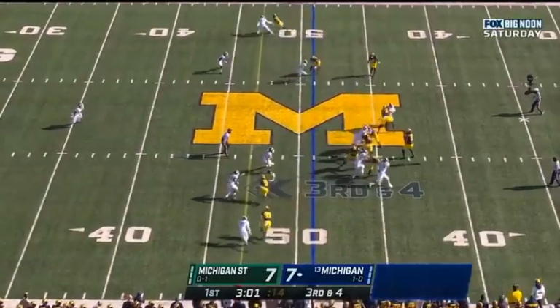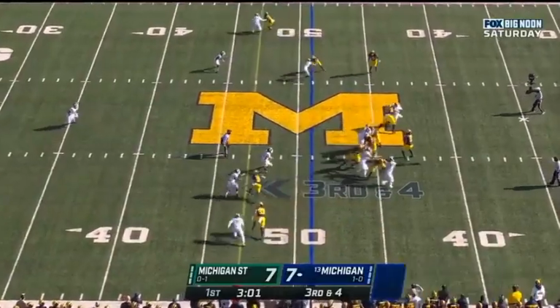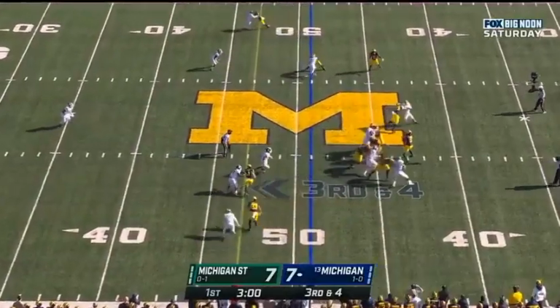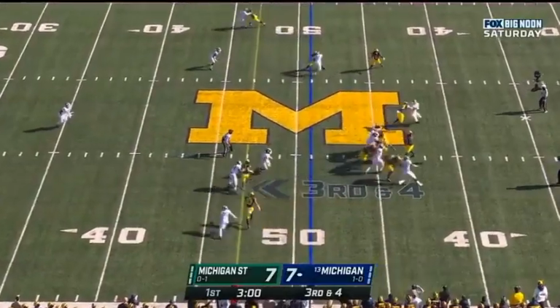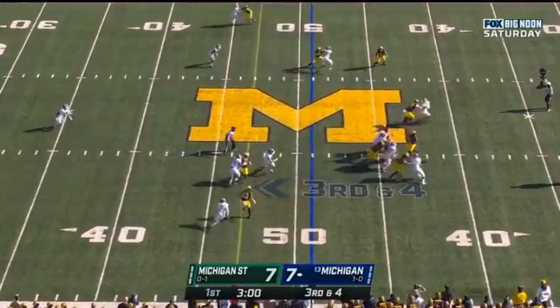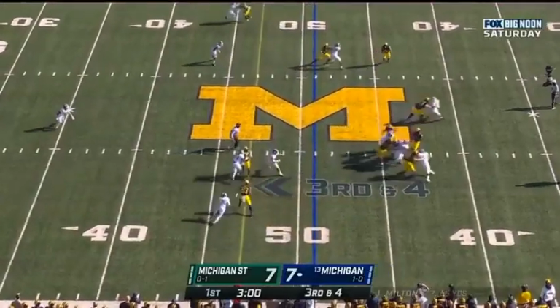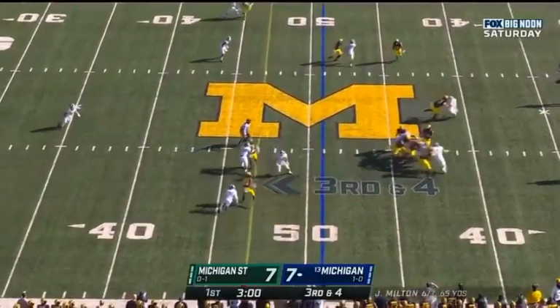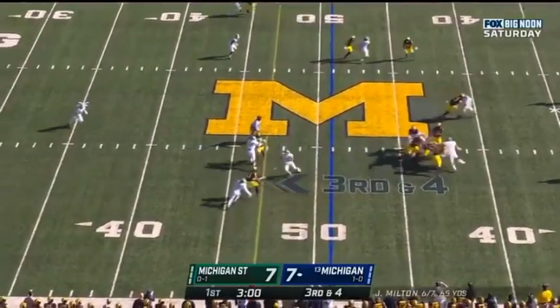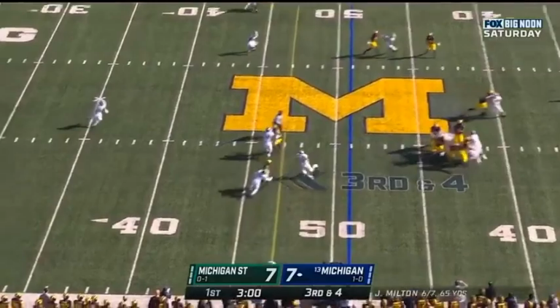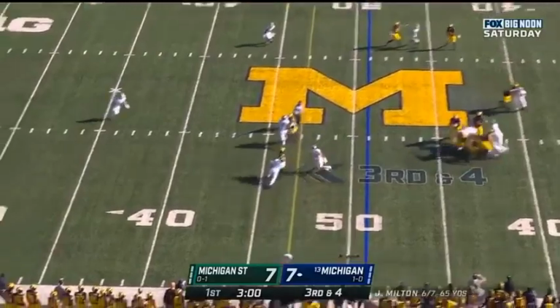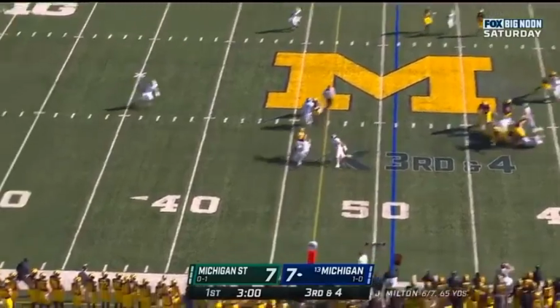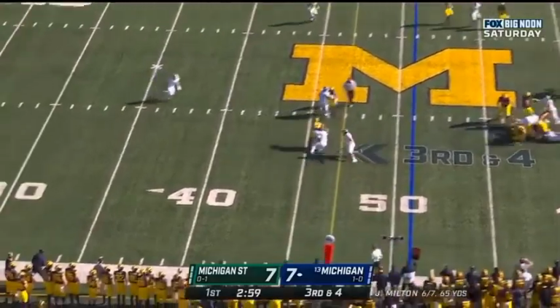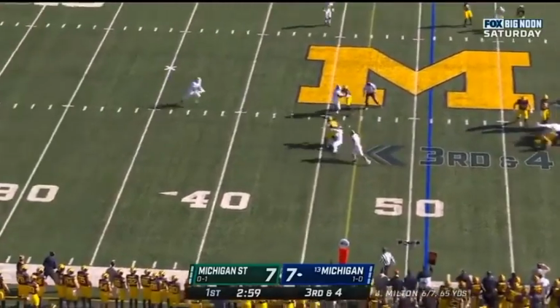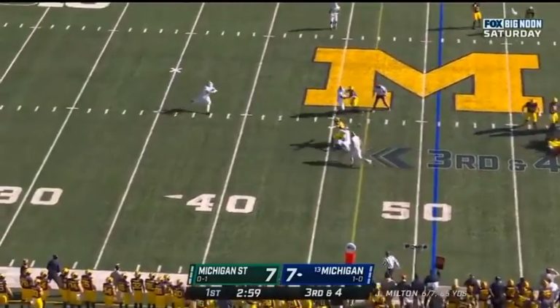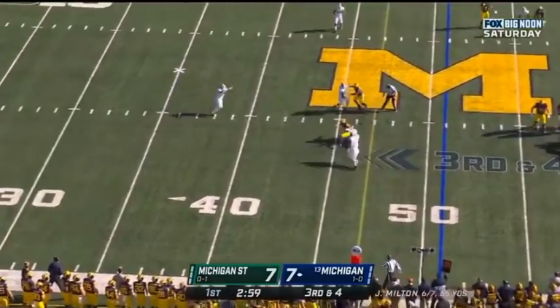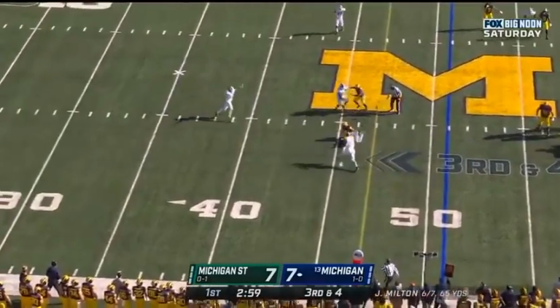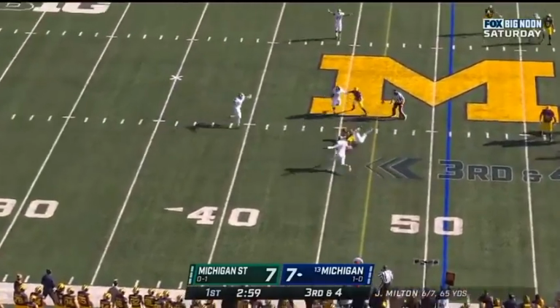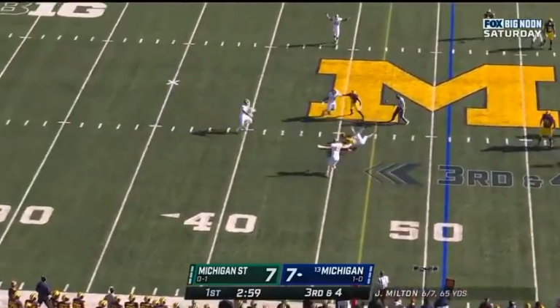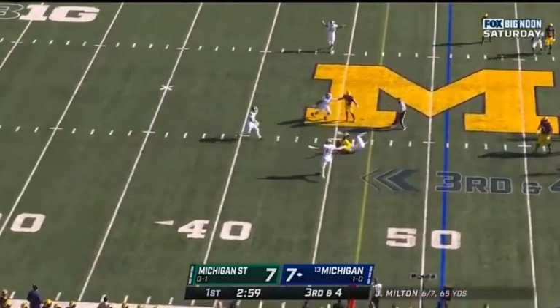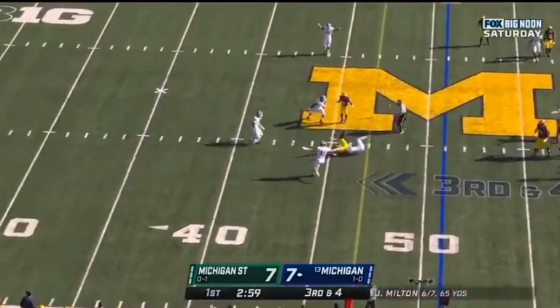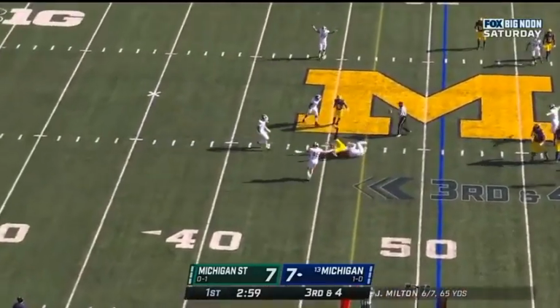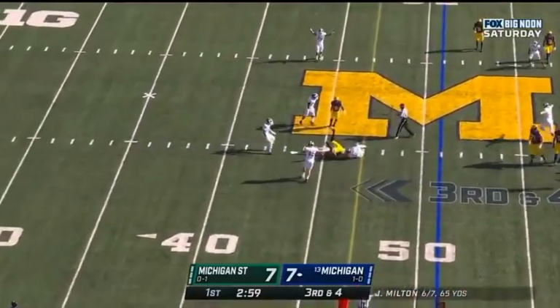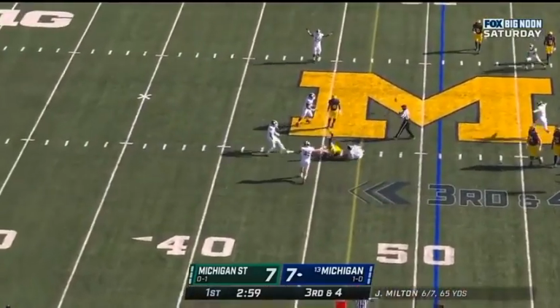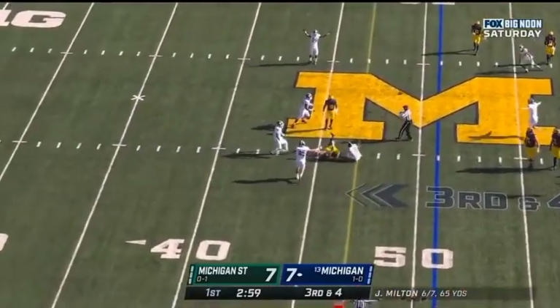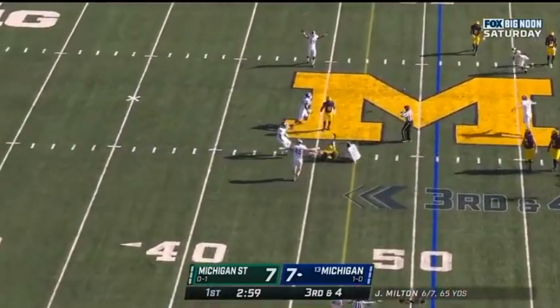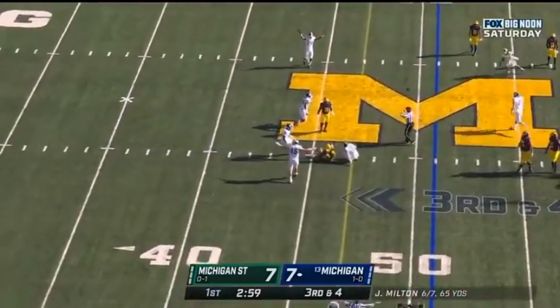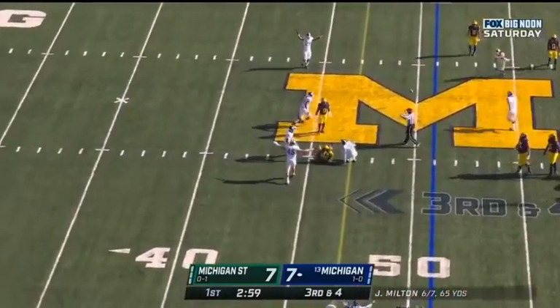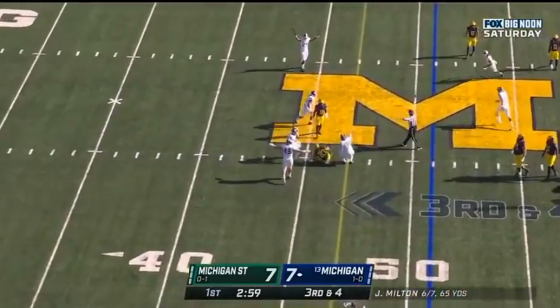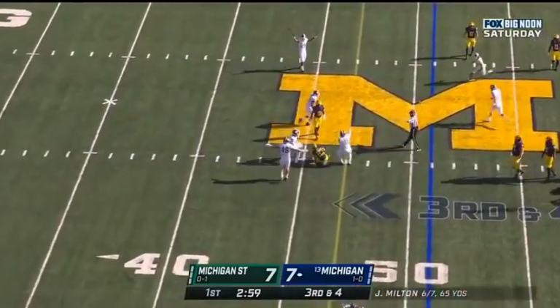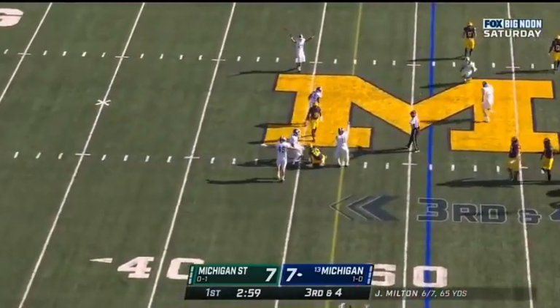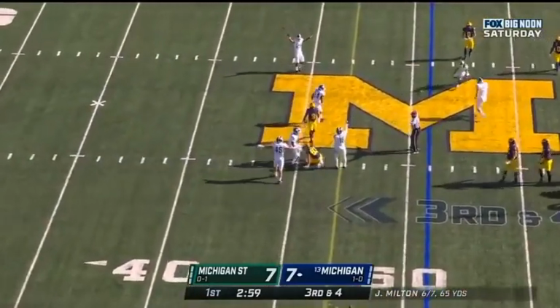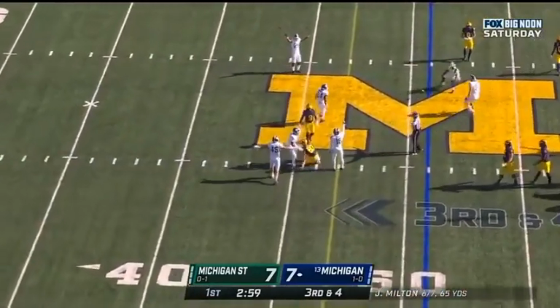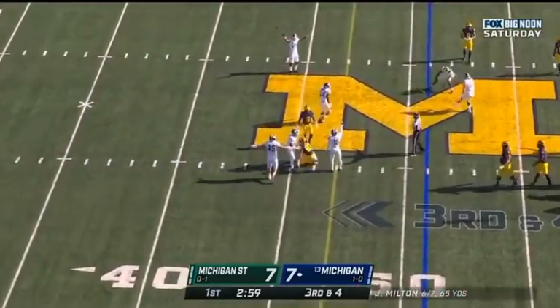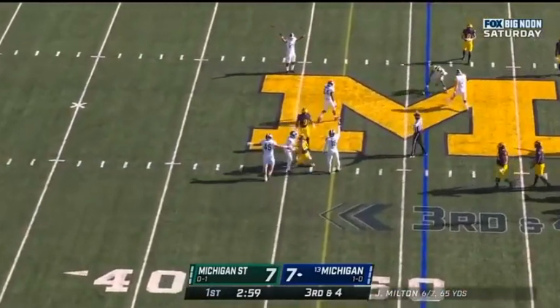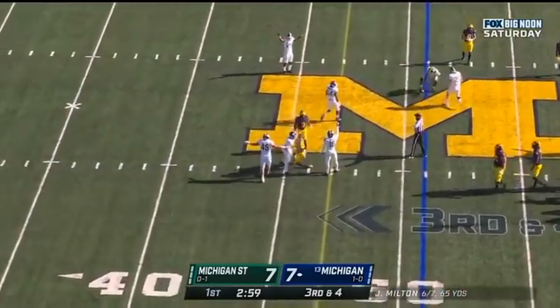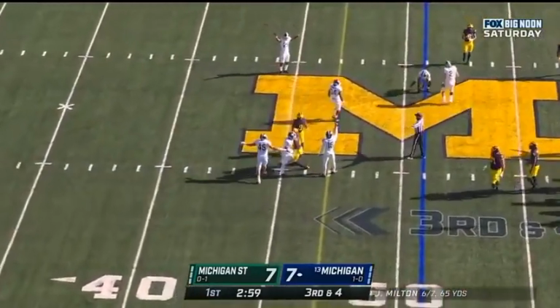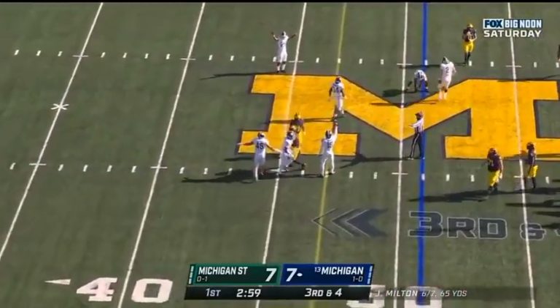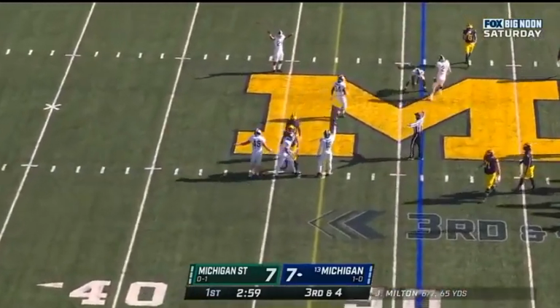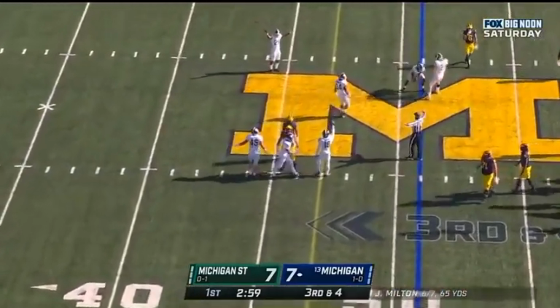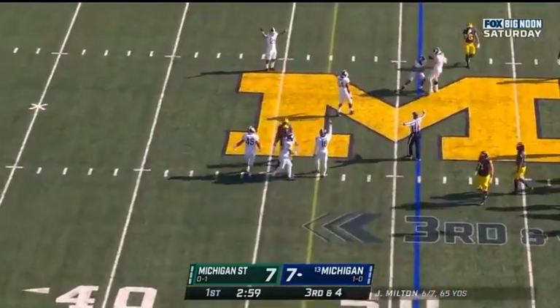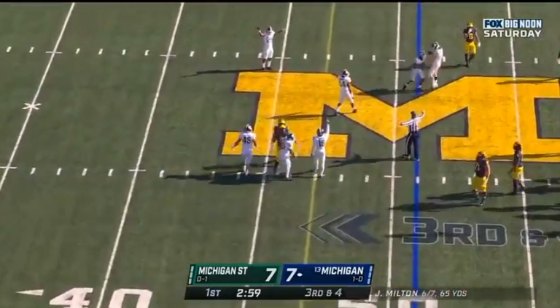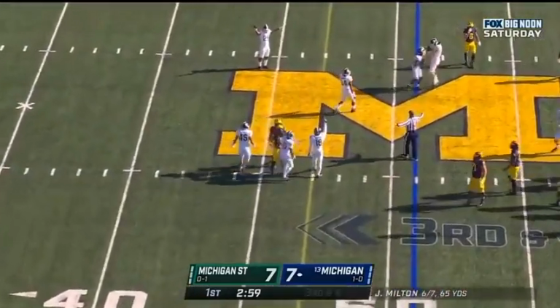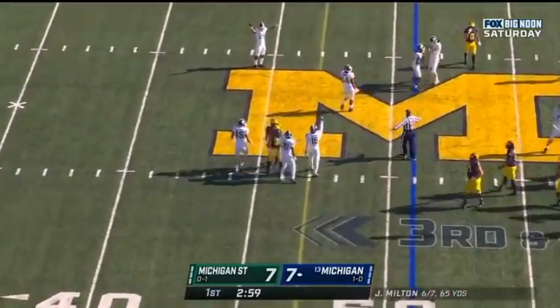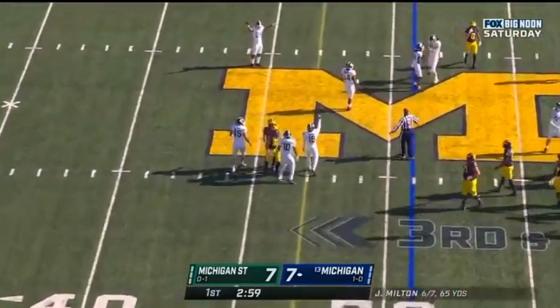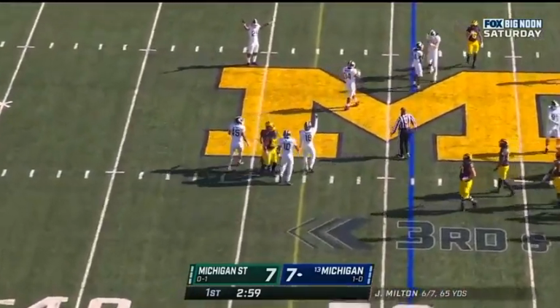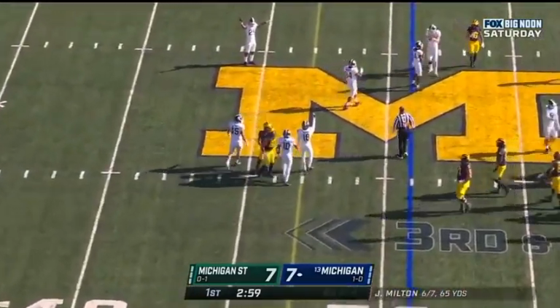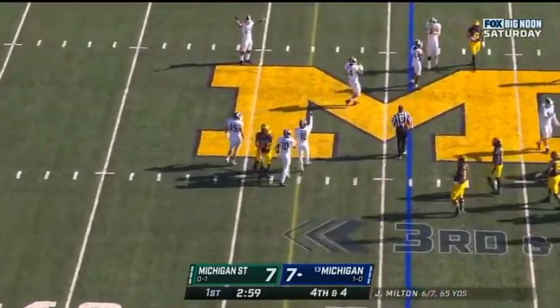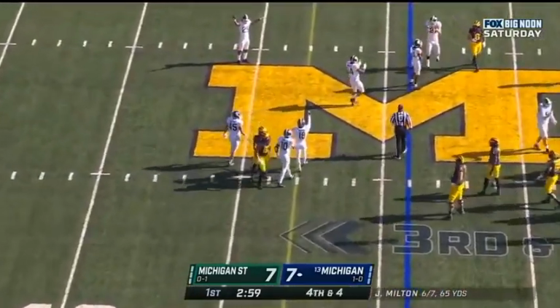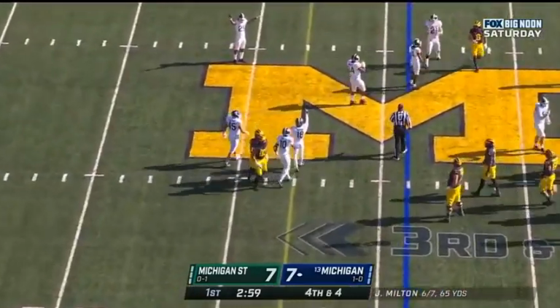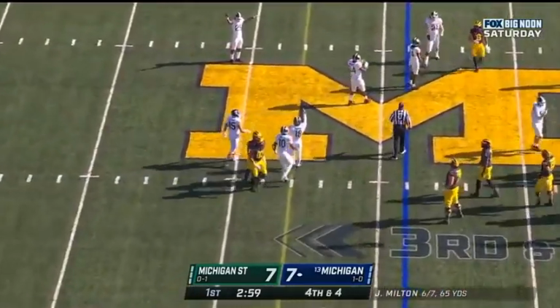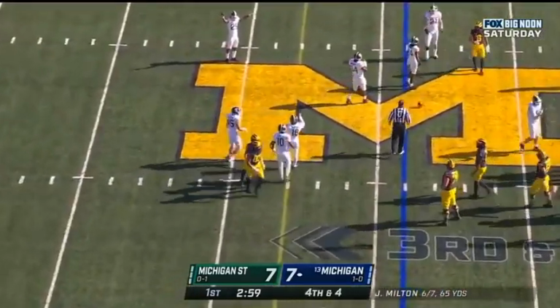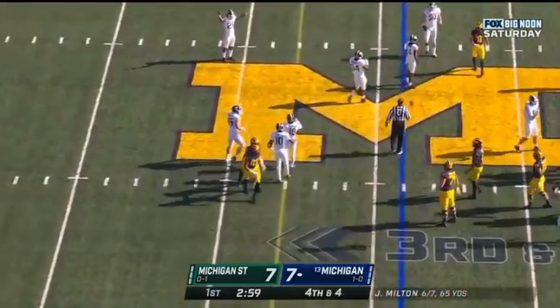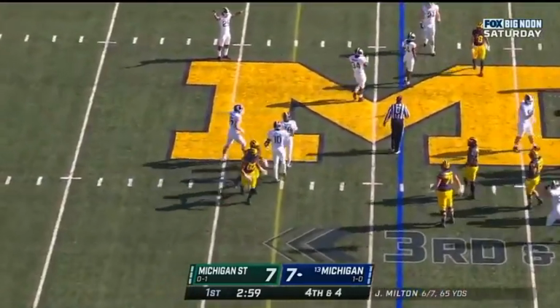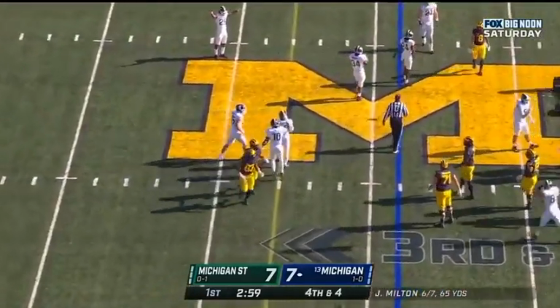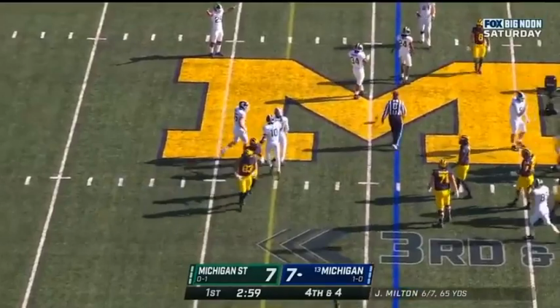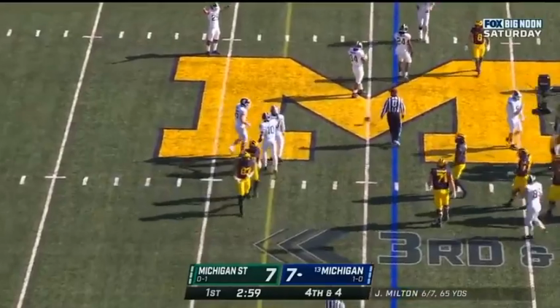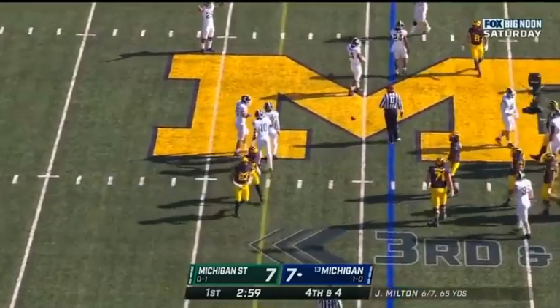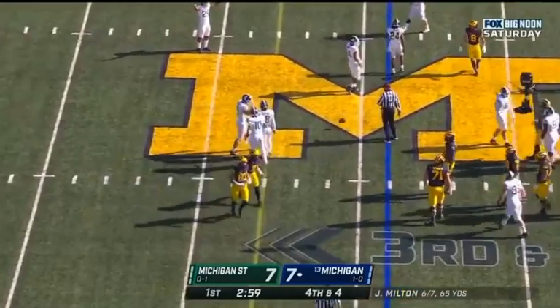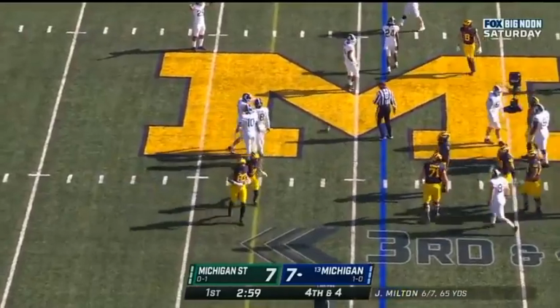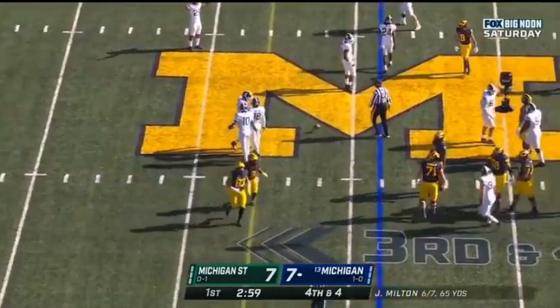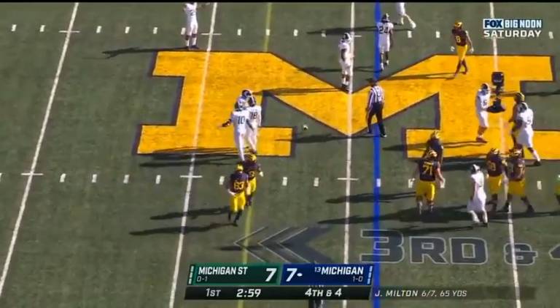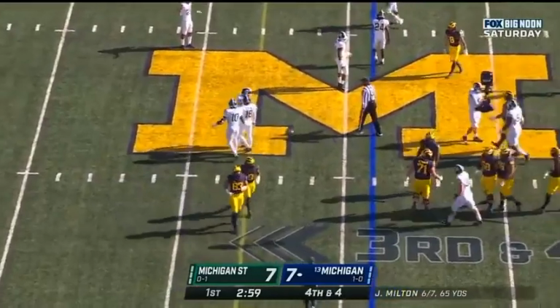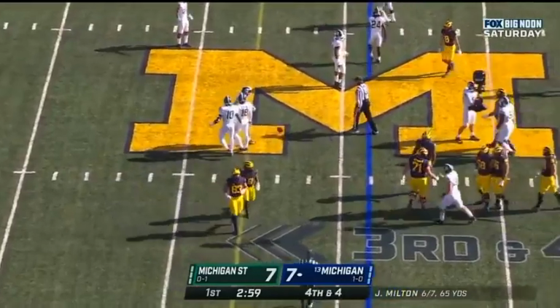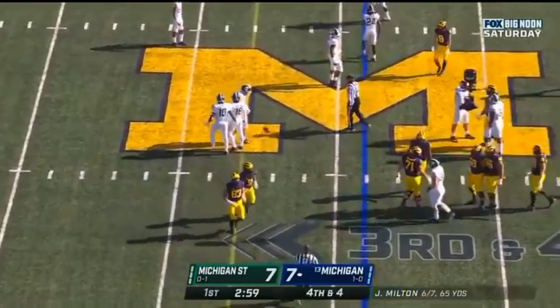Milton comes underneath. Incomplete — may have put too much on that one. Eric Hall the intended receiver.